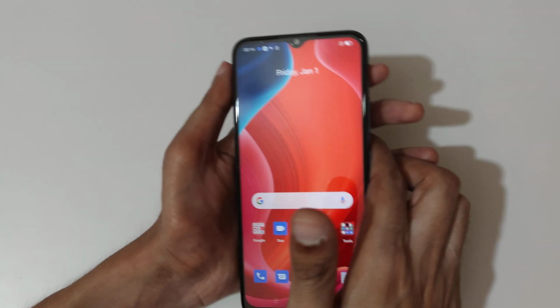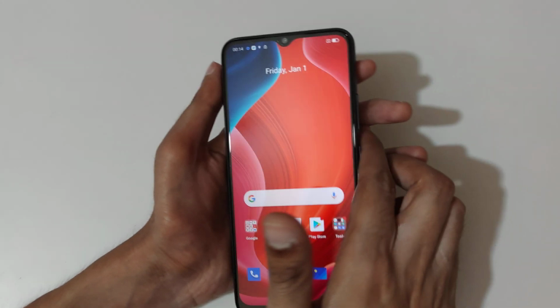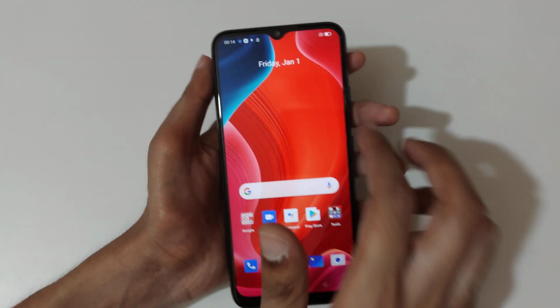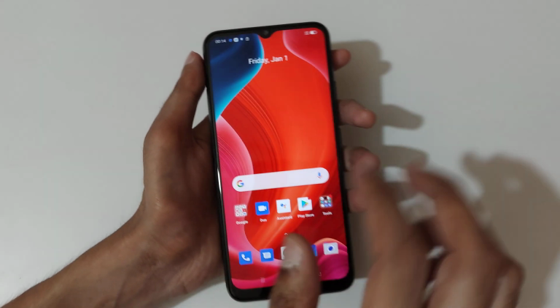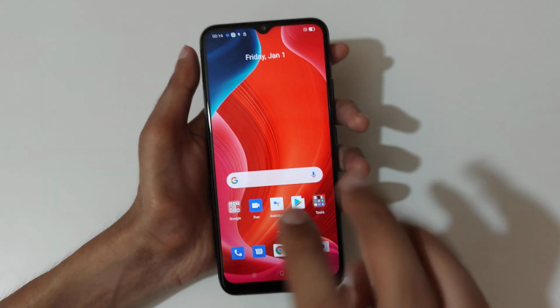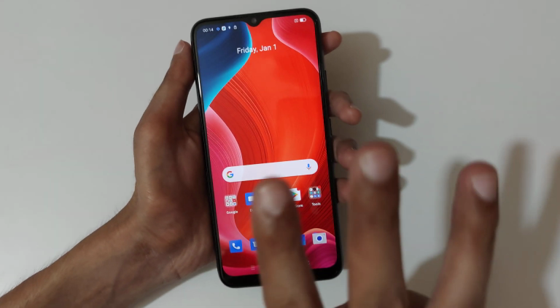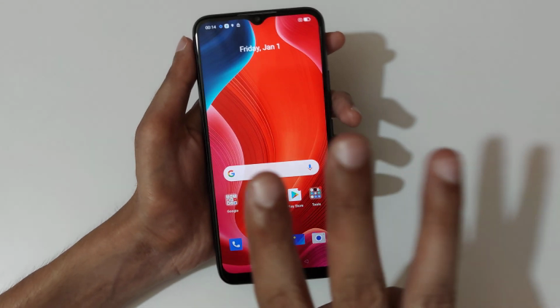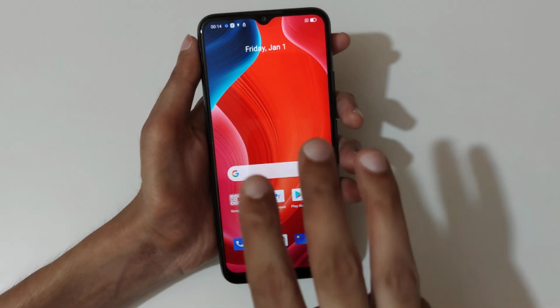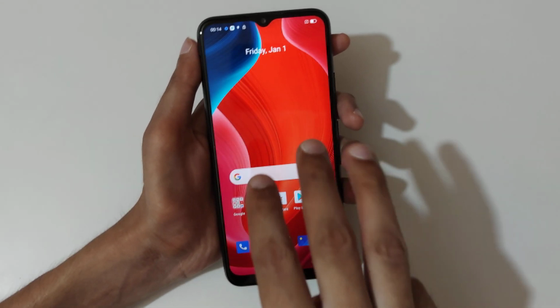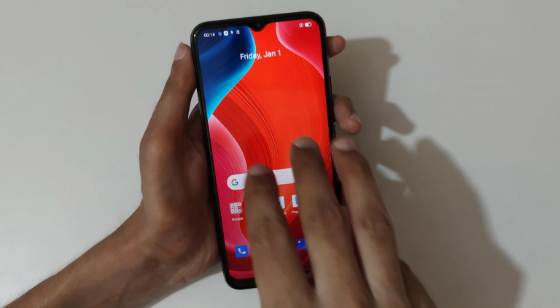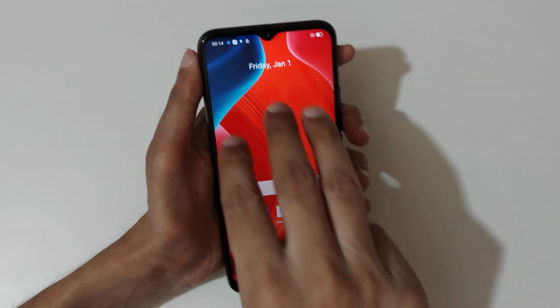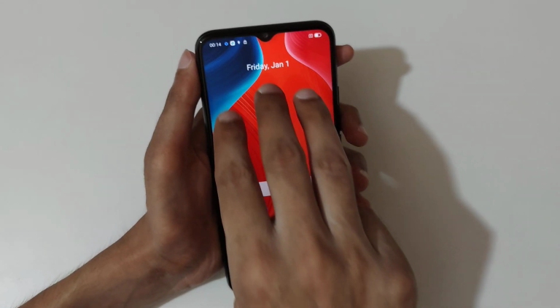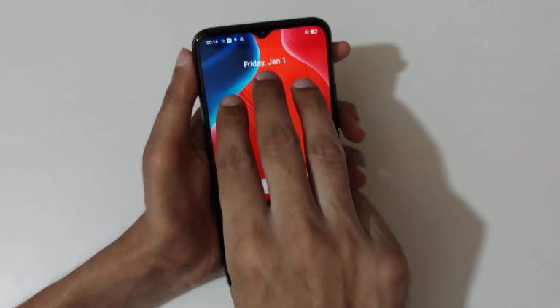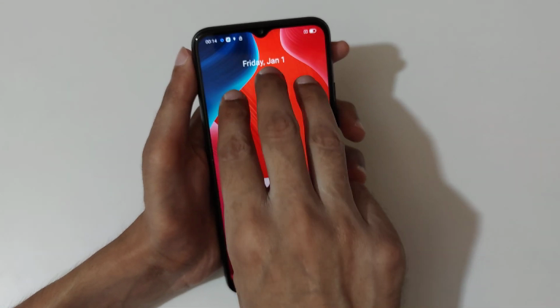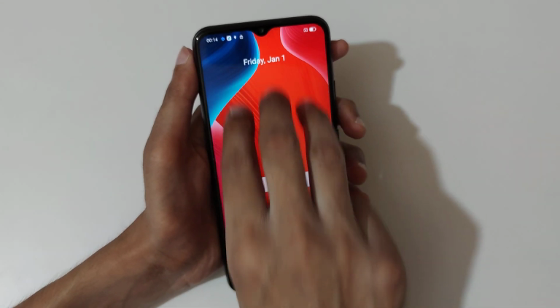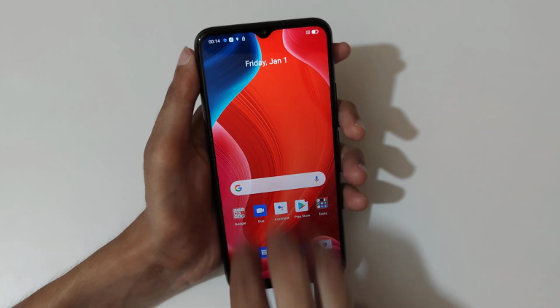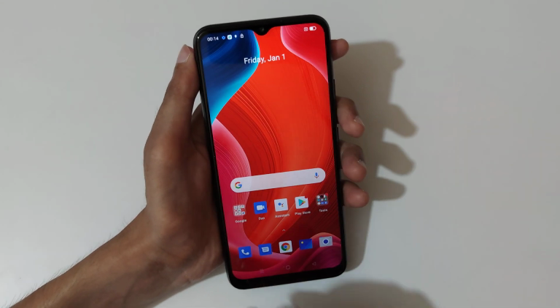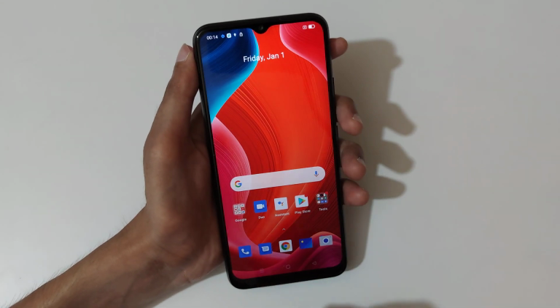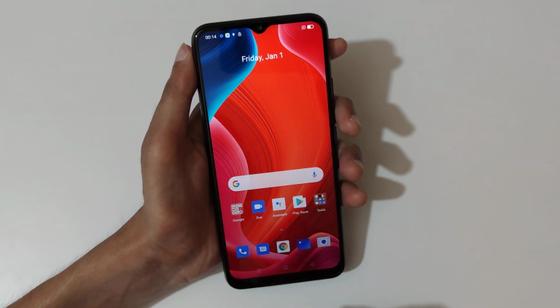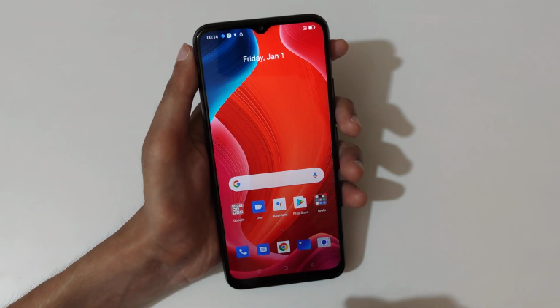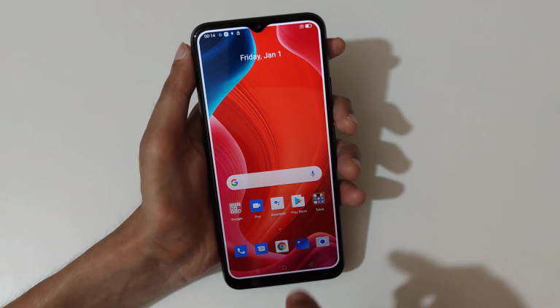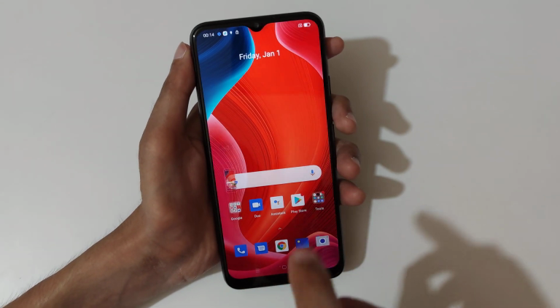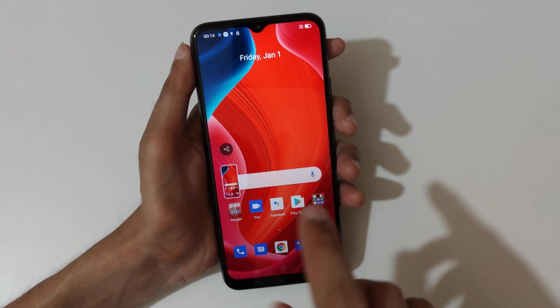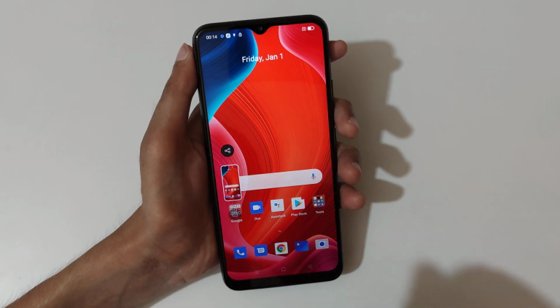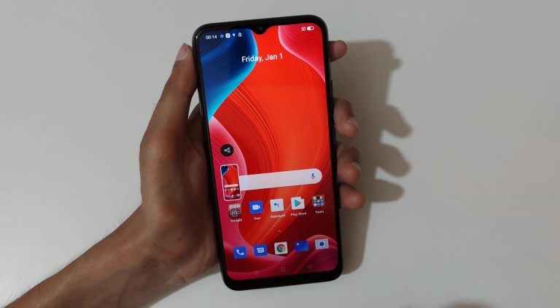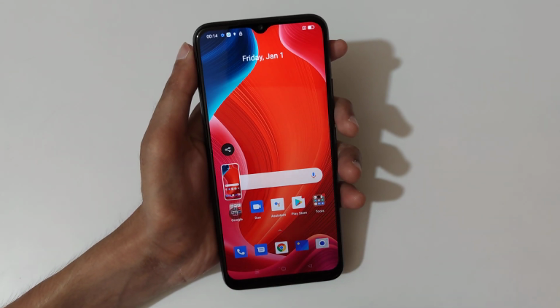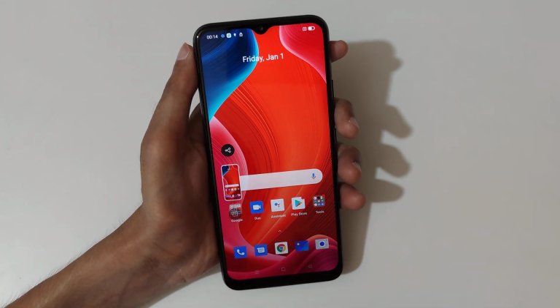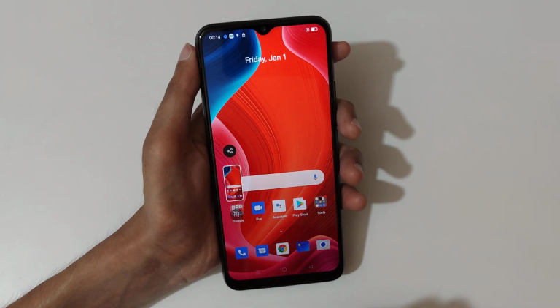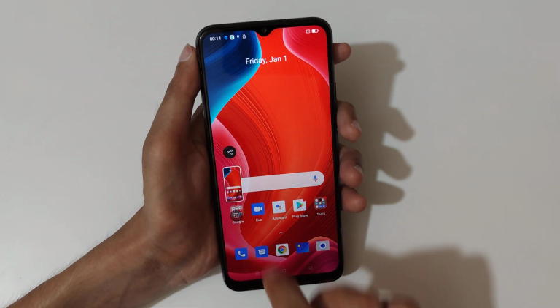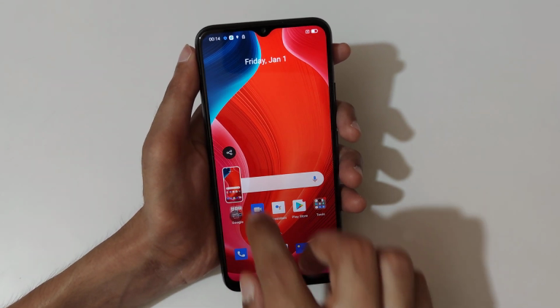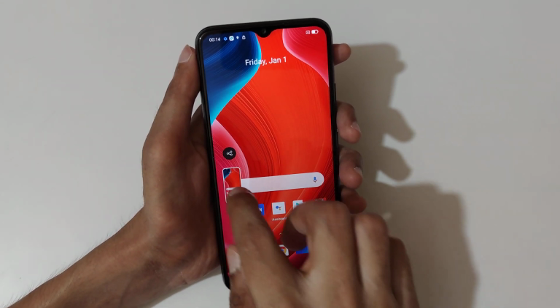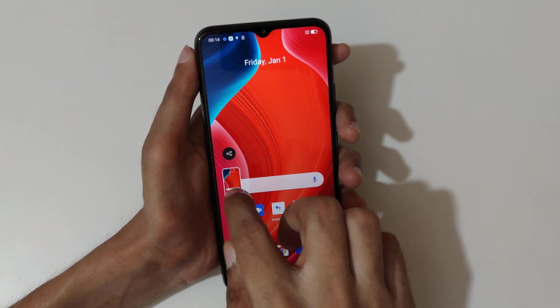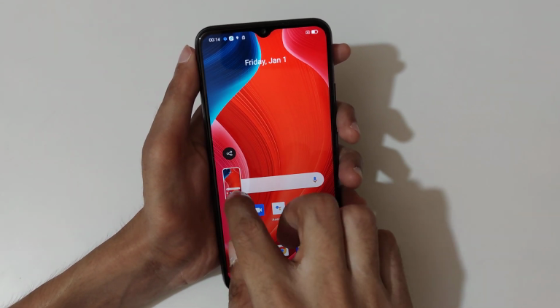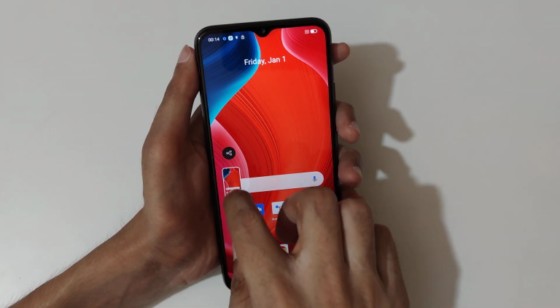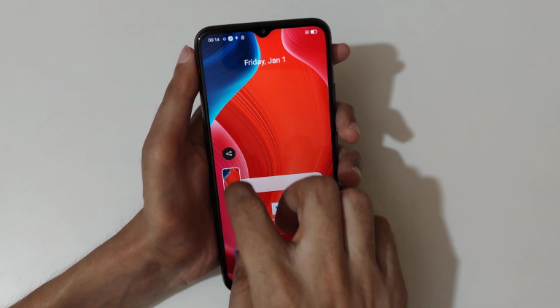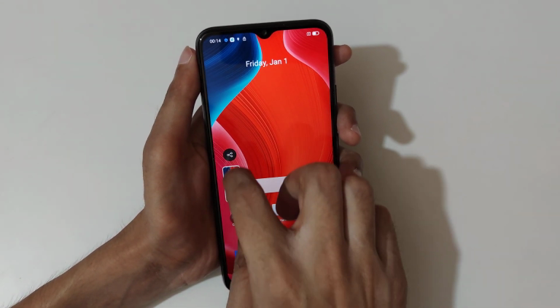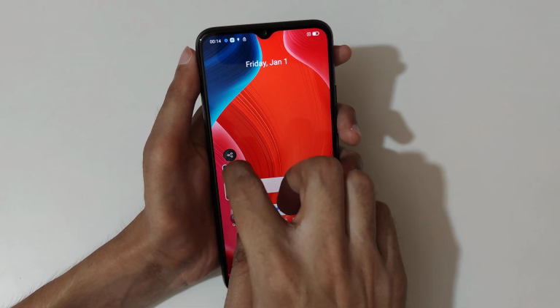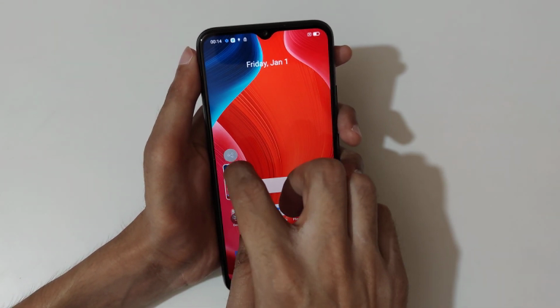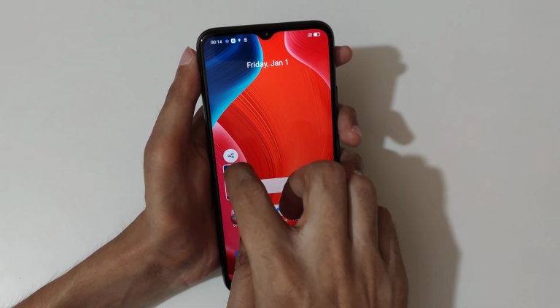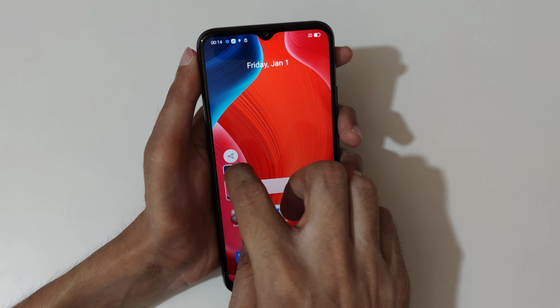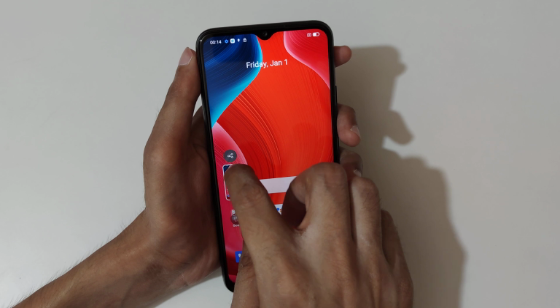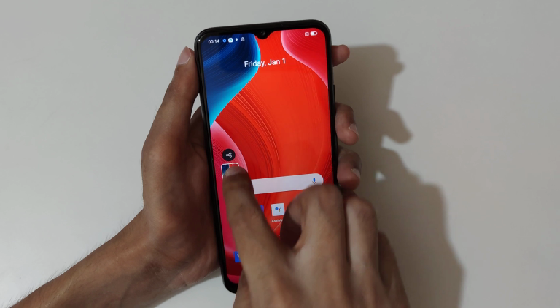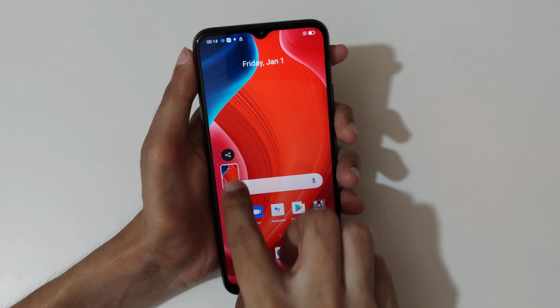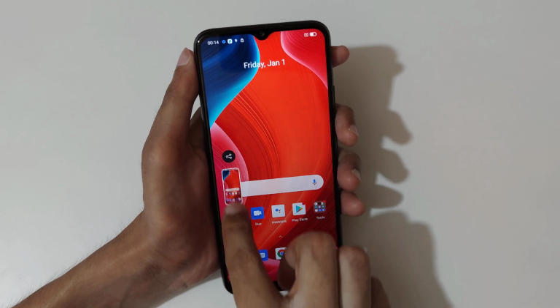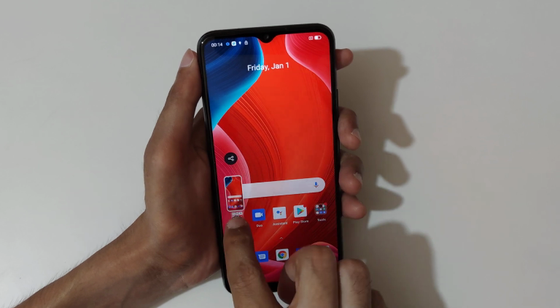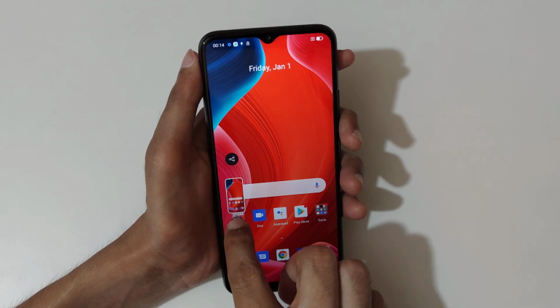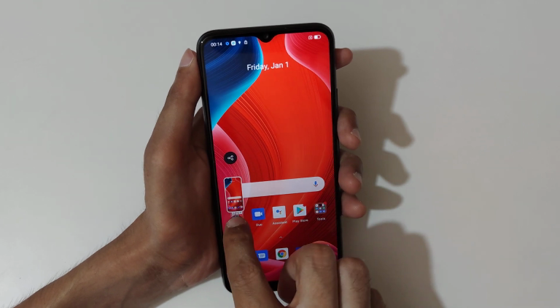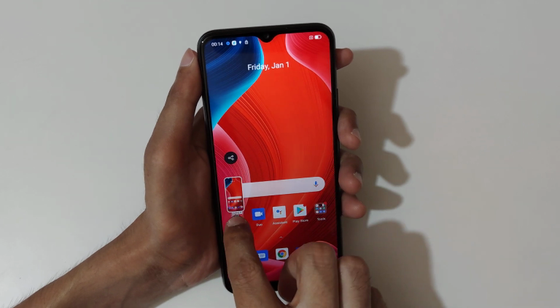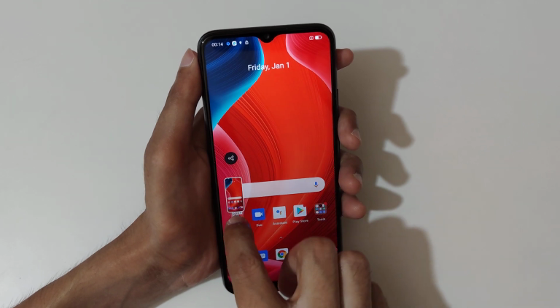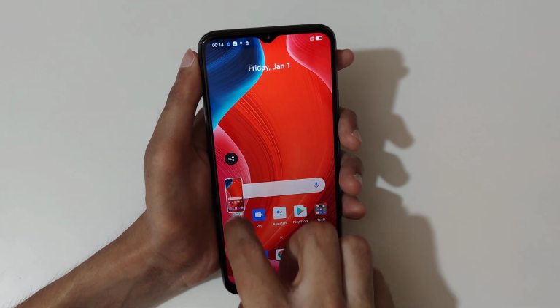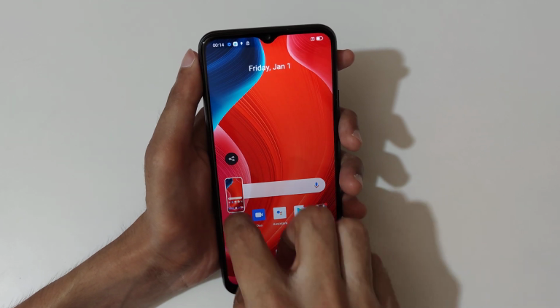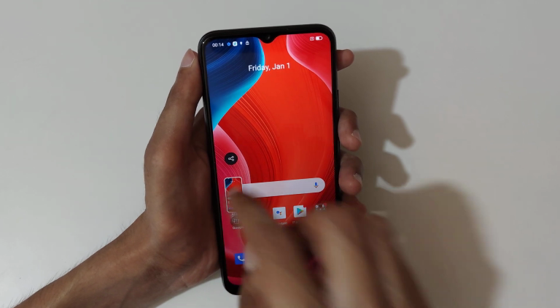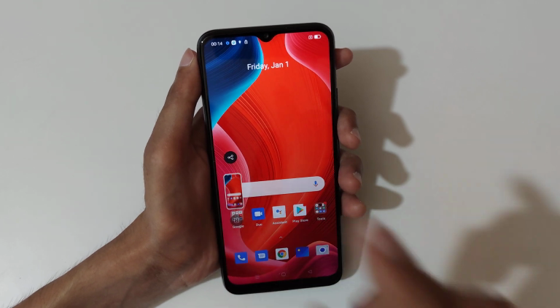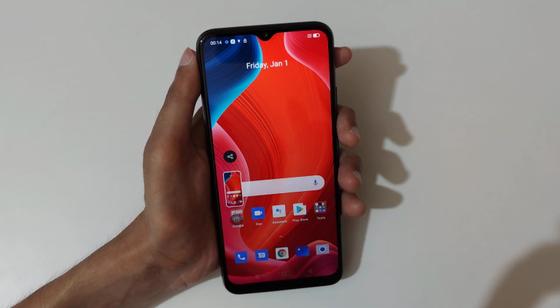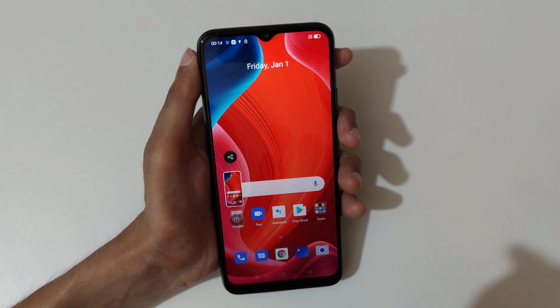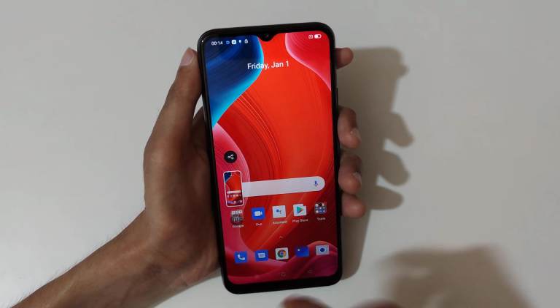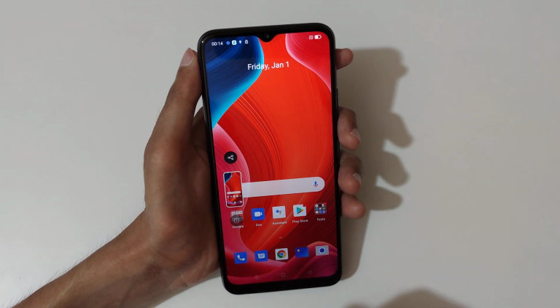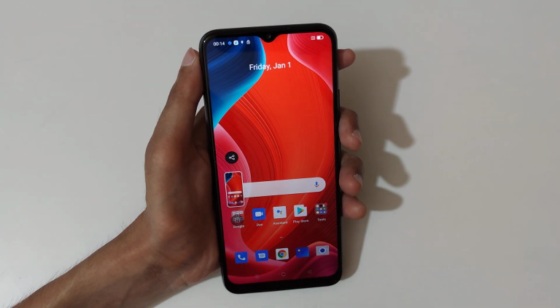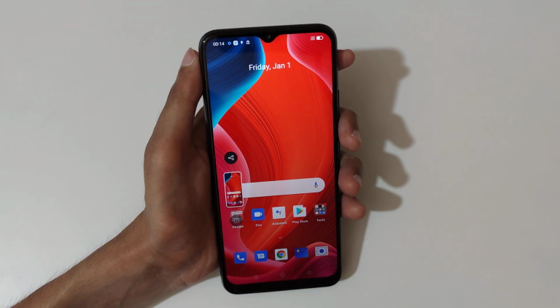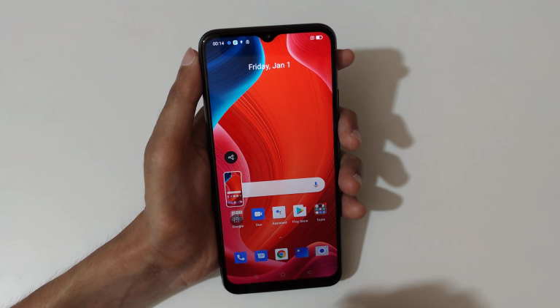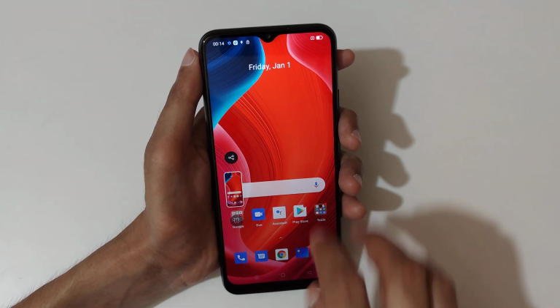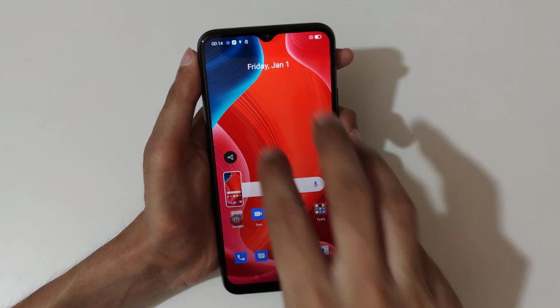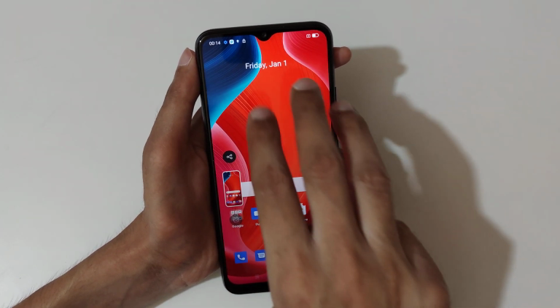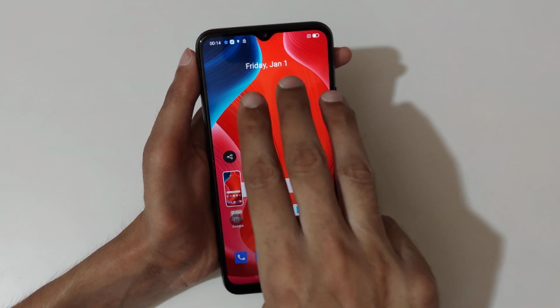The first method is just slide down your three fingers like this to take a screenshot. Slide up to share, or slide down to take a scrollable screenshot.